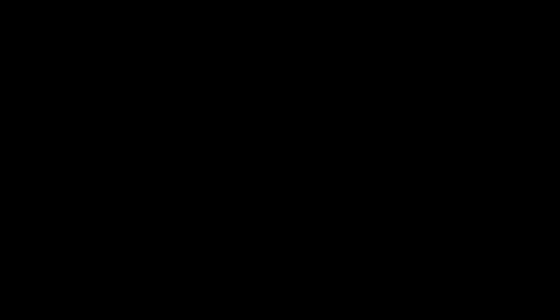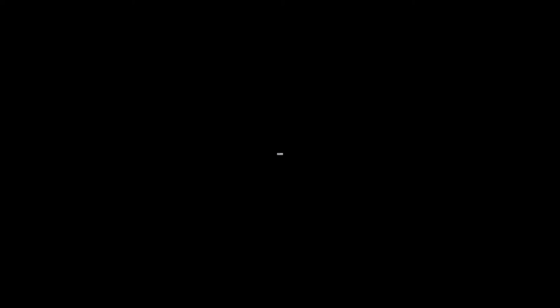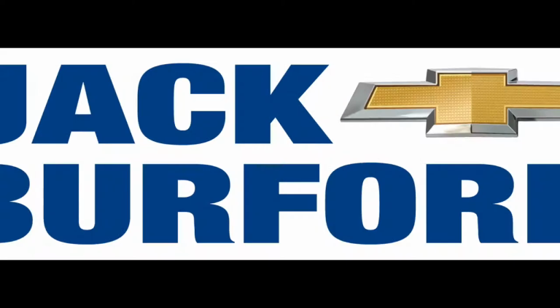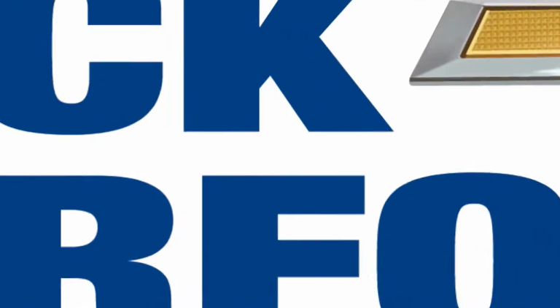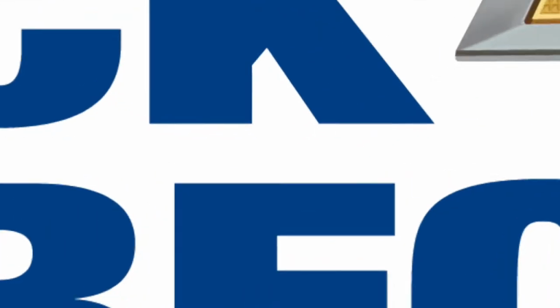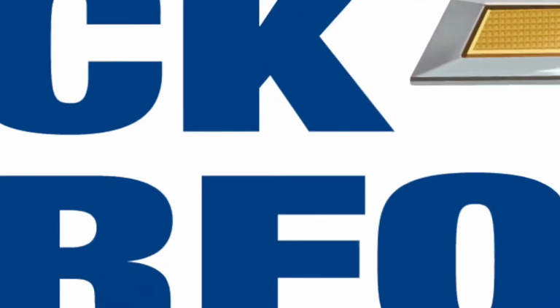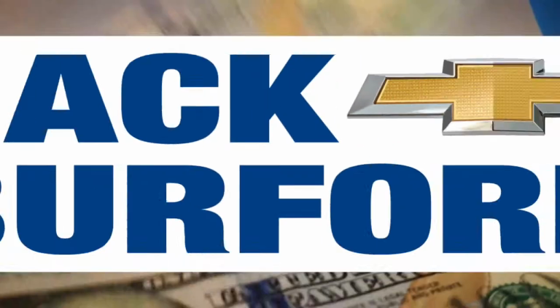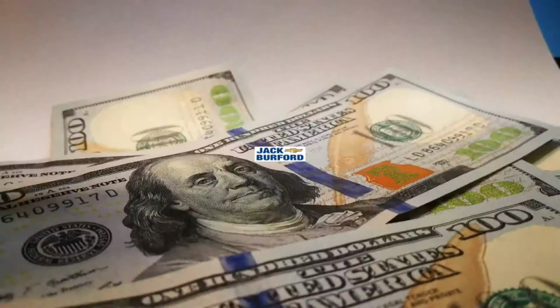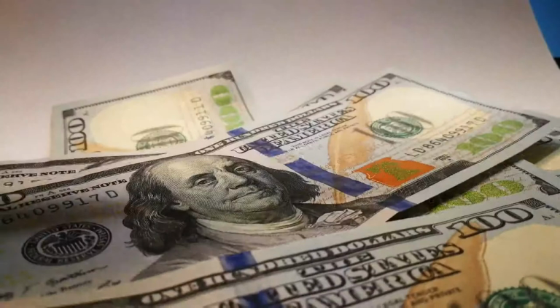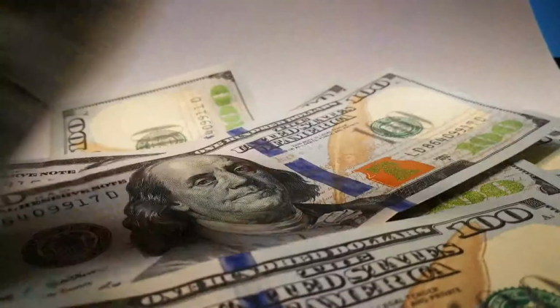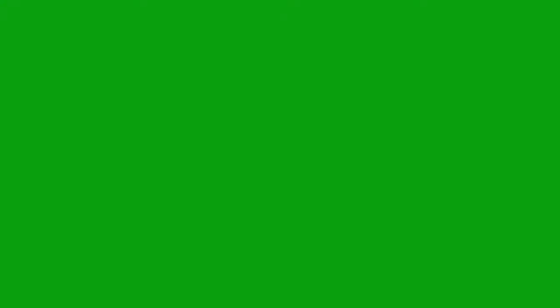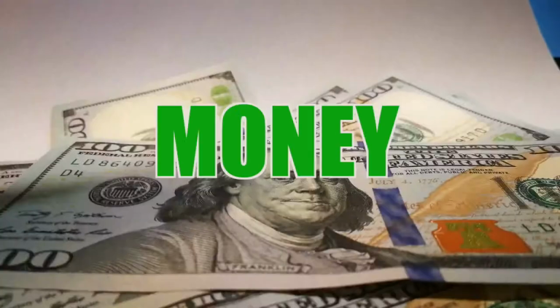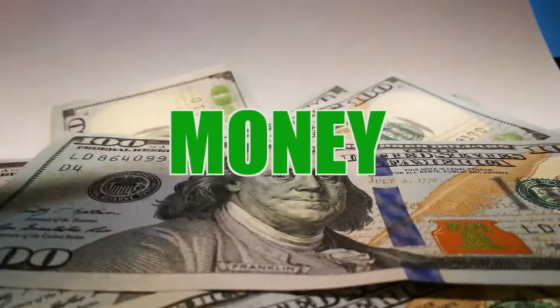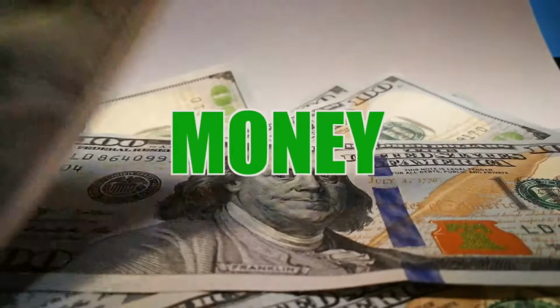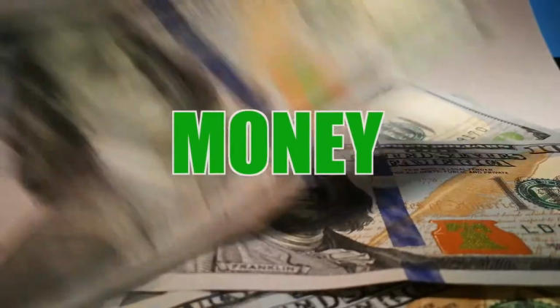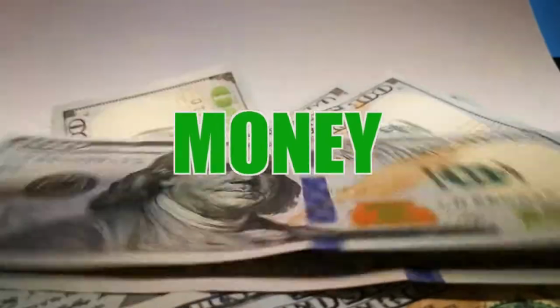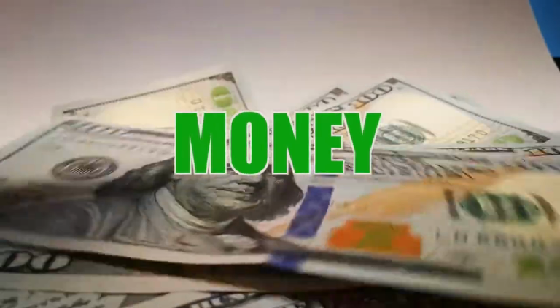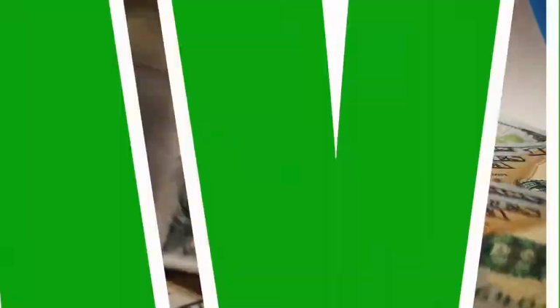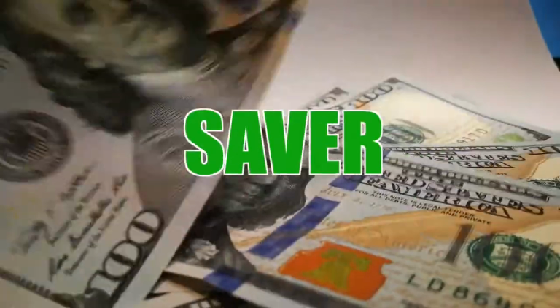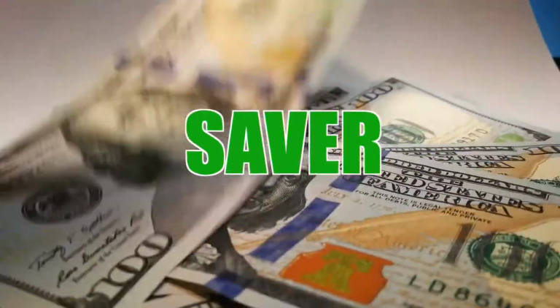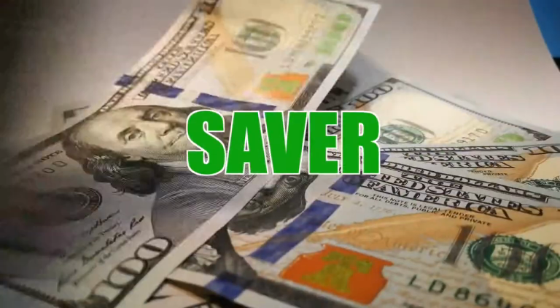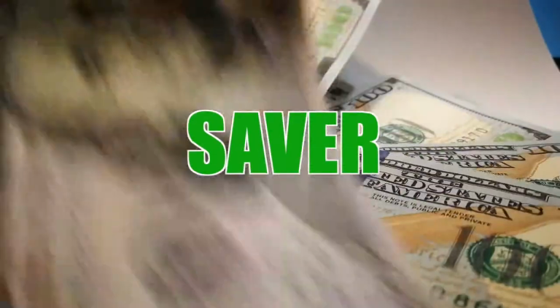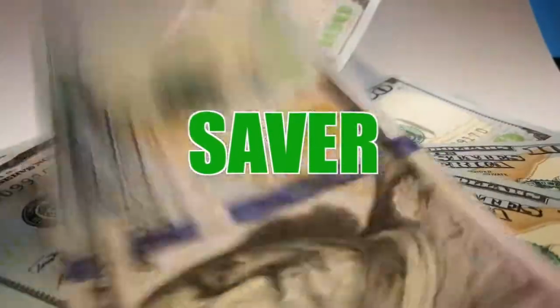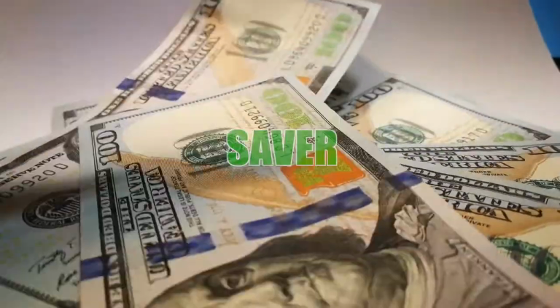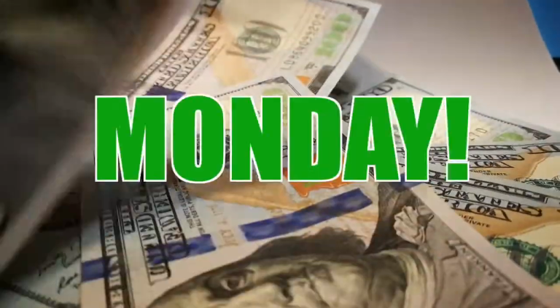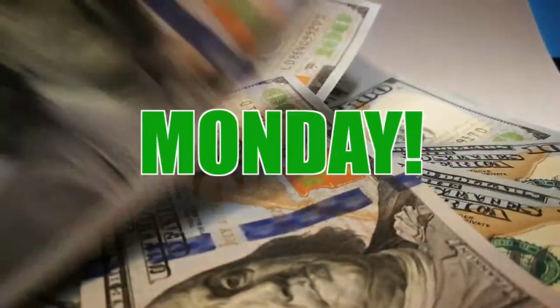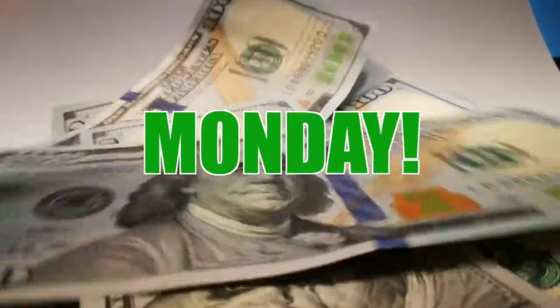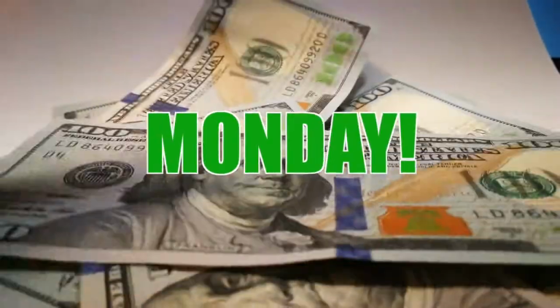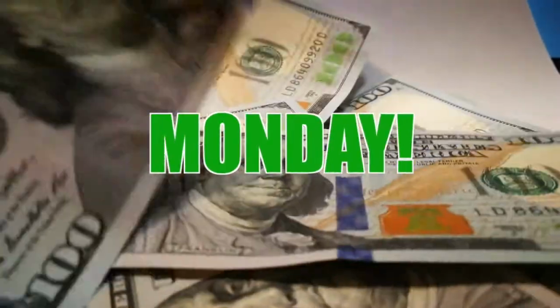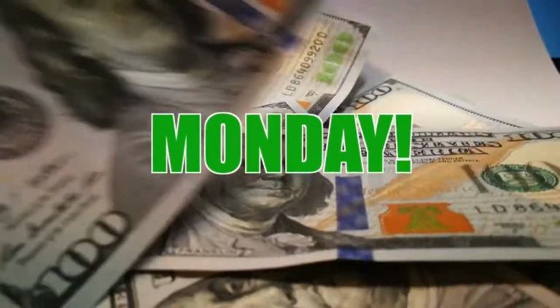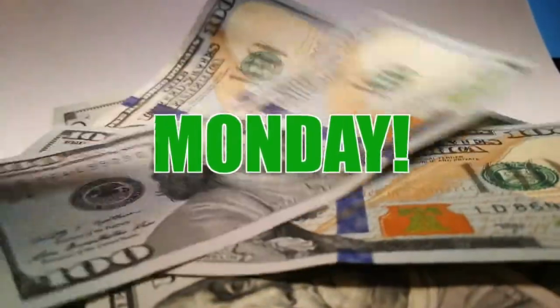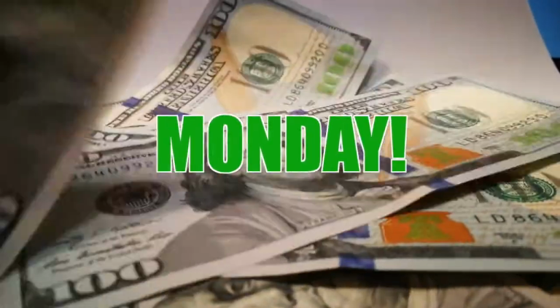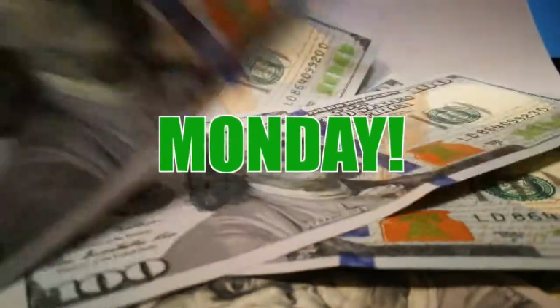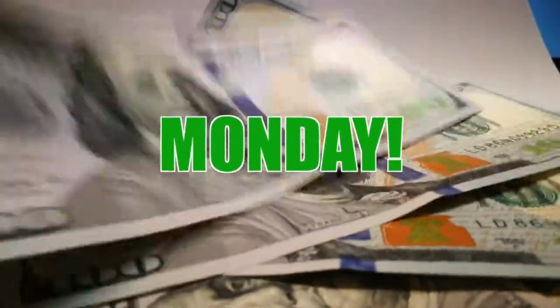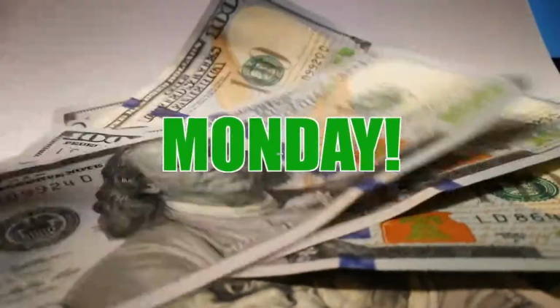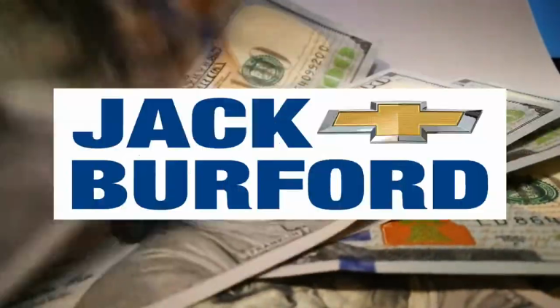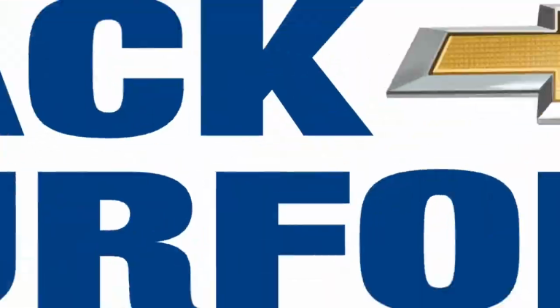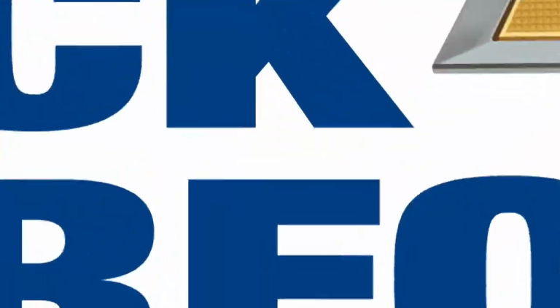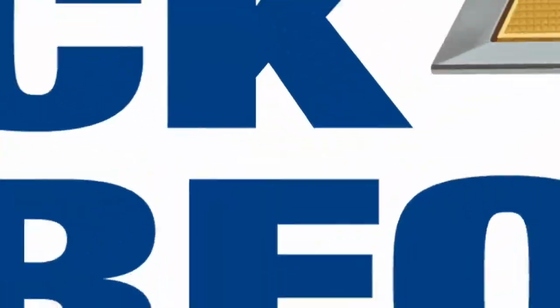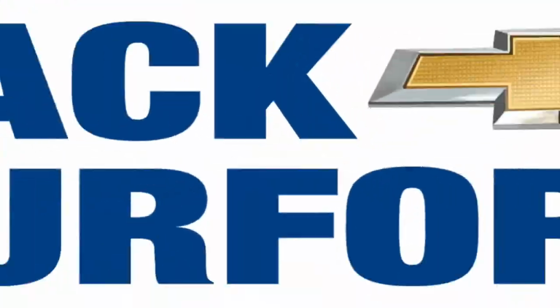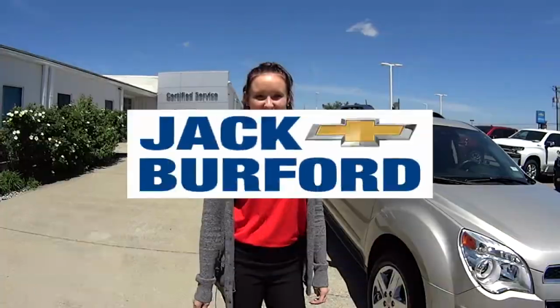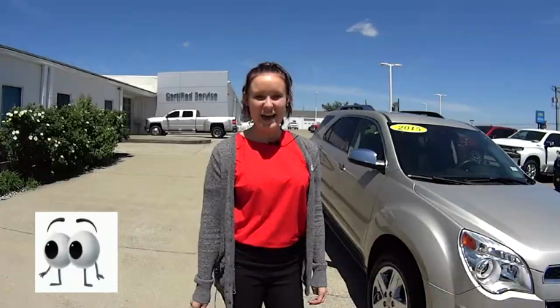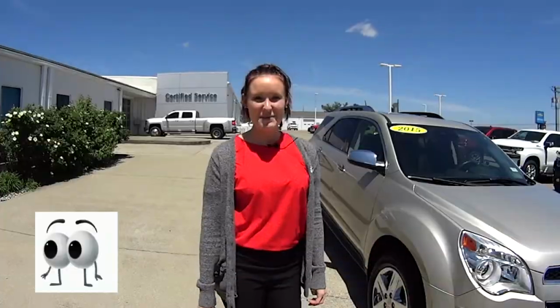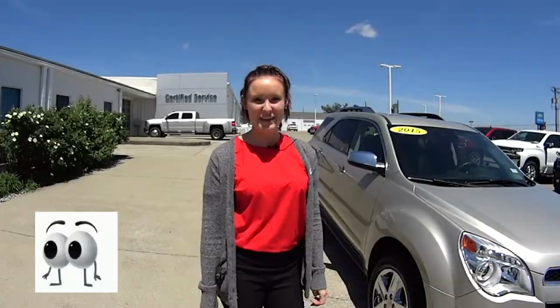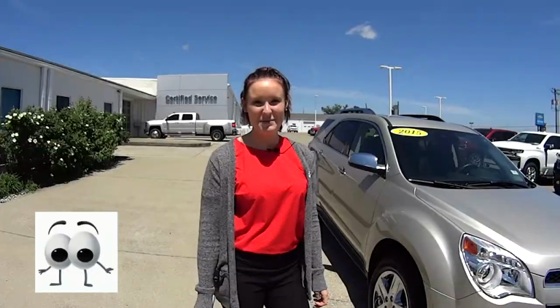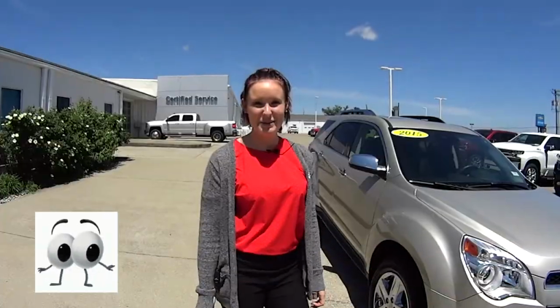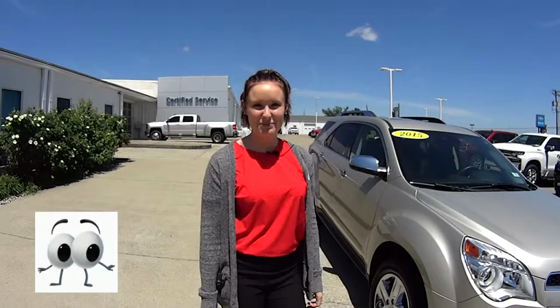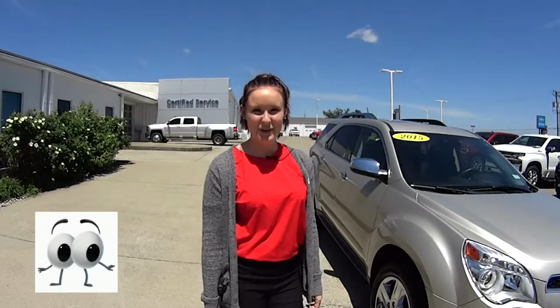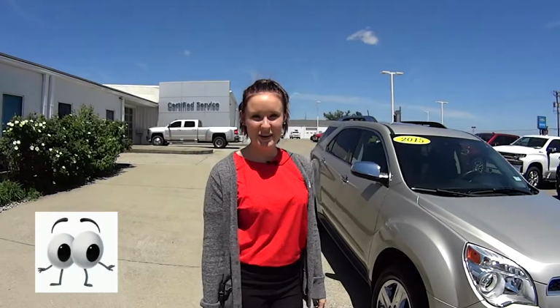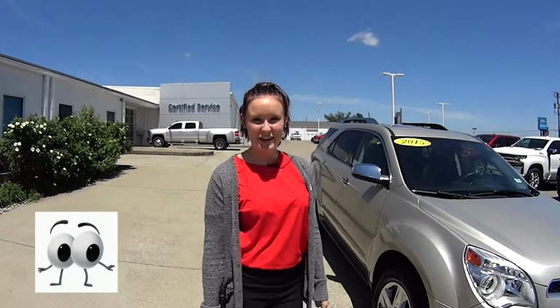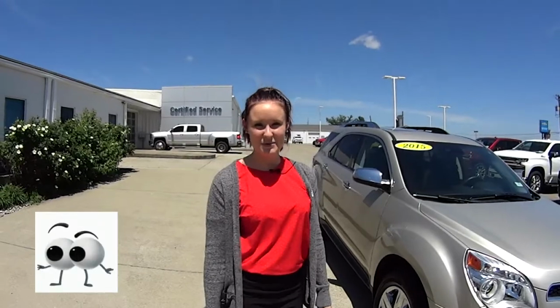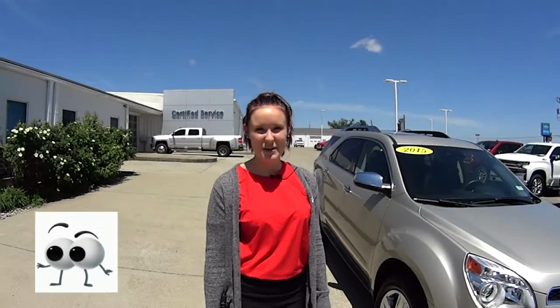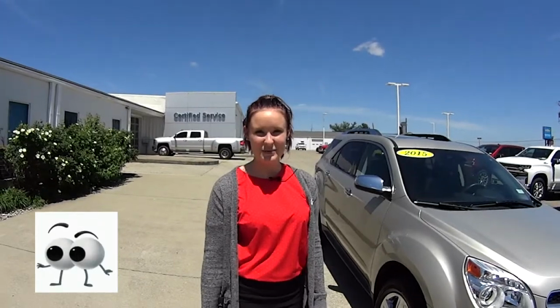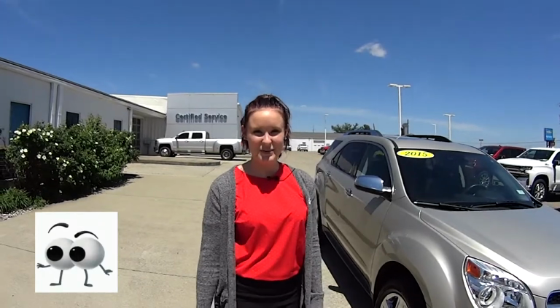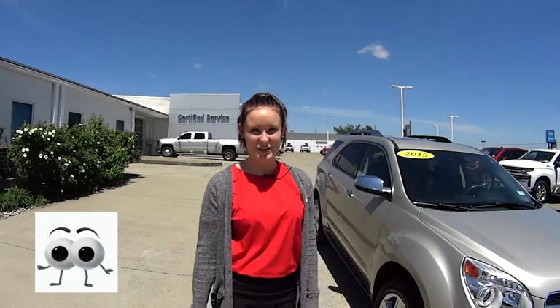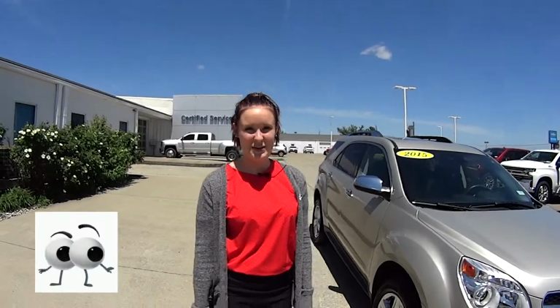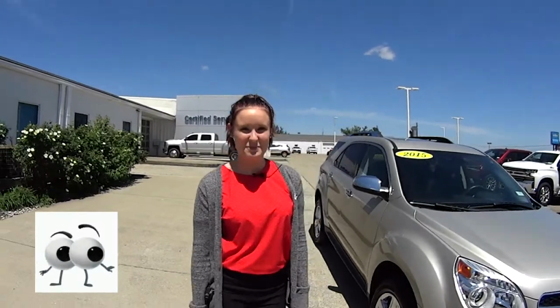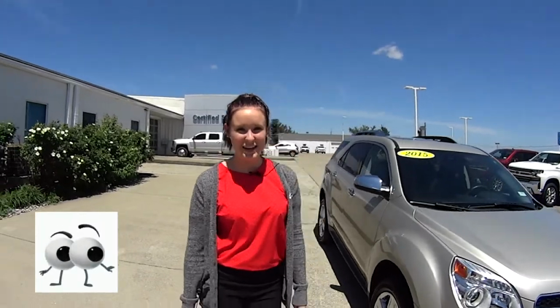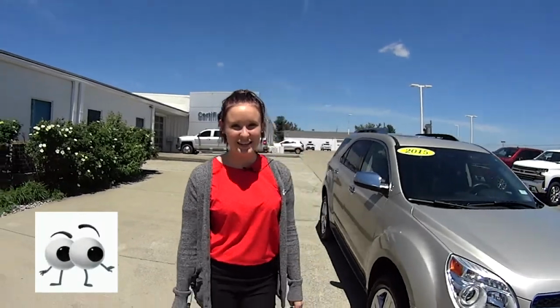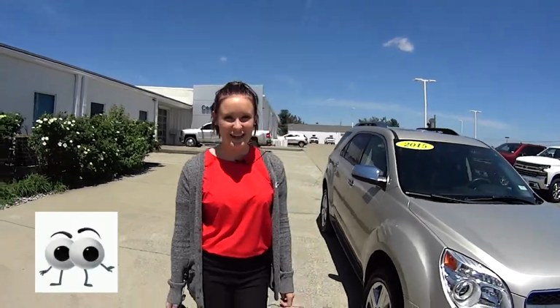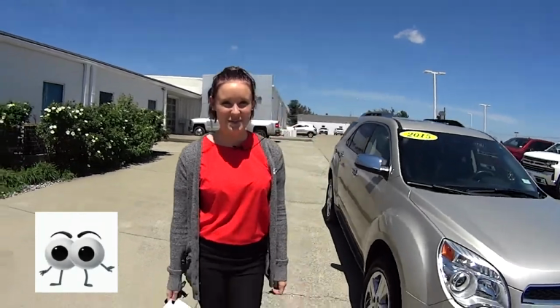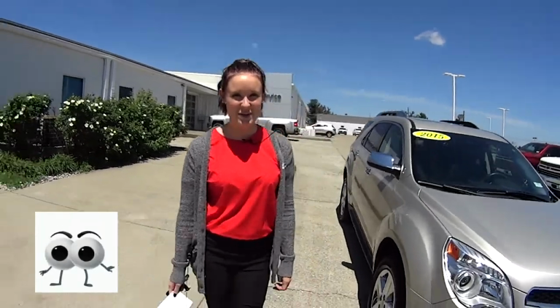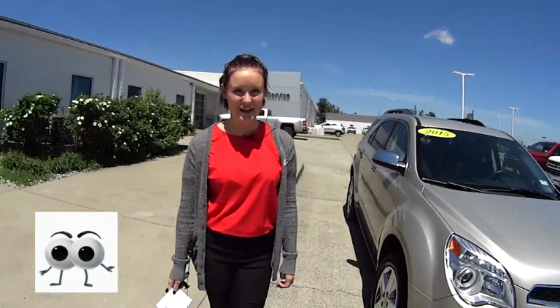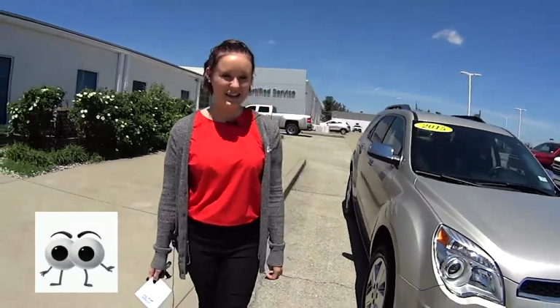Welcome to this Money Saver Monday at Jack Burford Chevrolet. Hi, my name is Brooke and welcome to another Money Saver Monday.